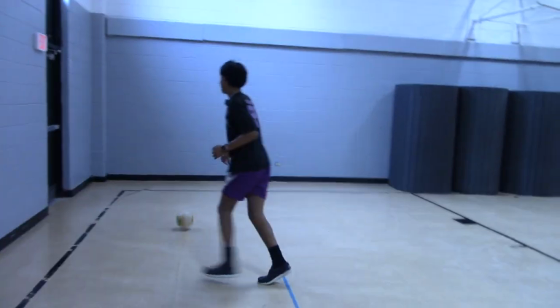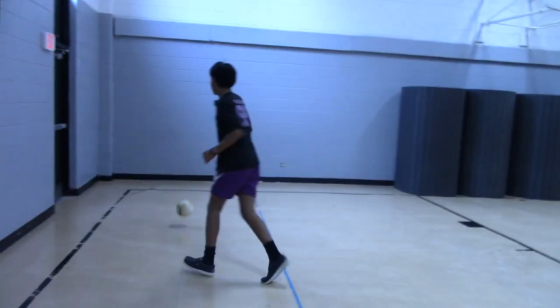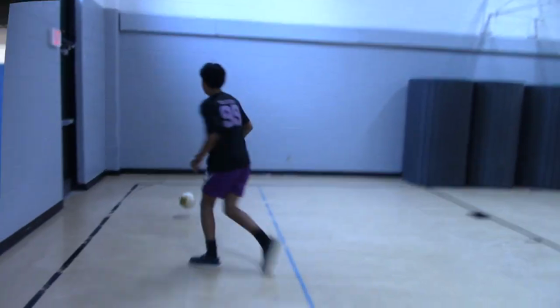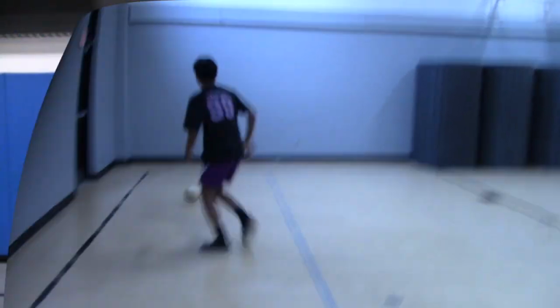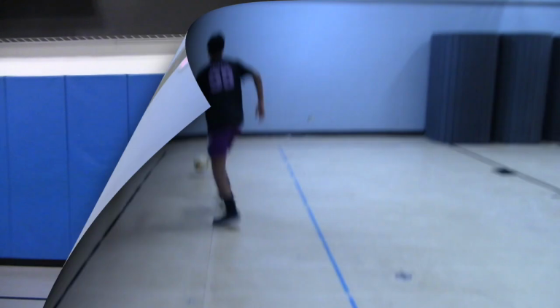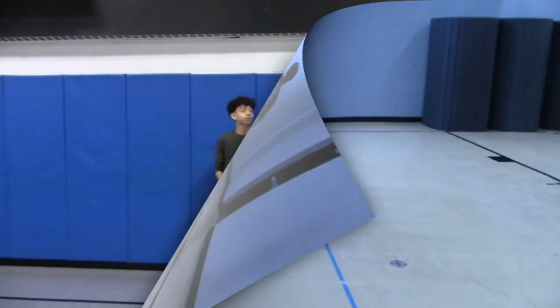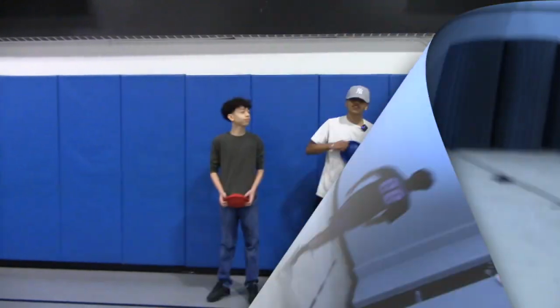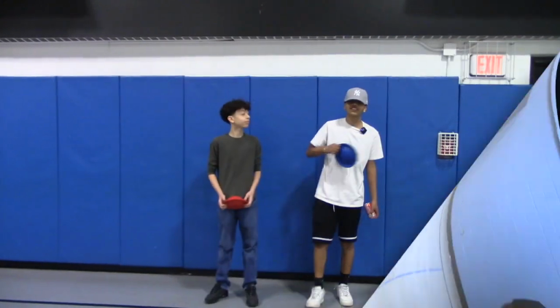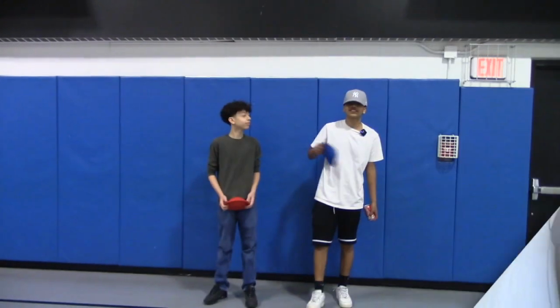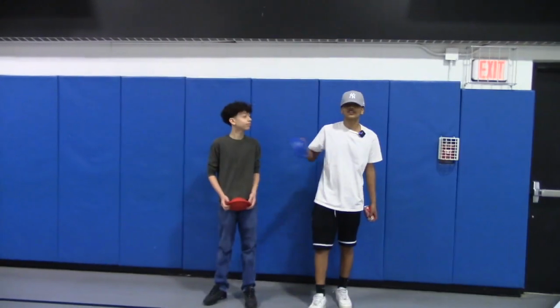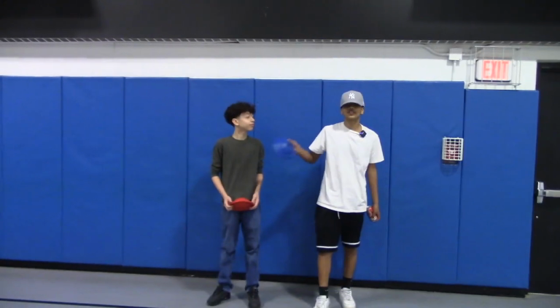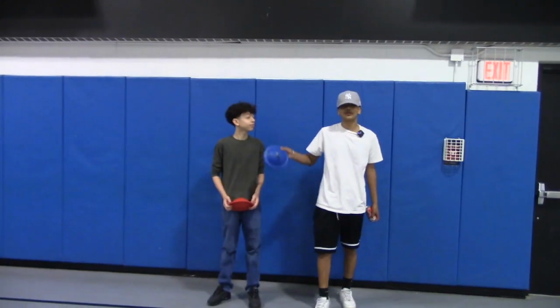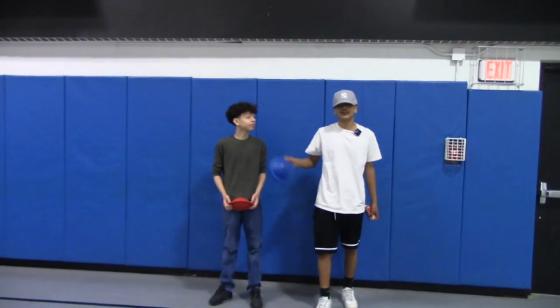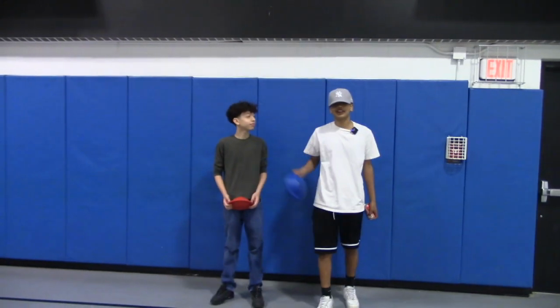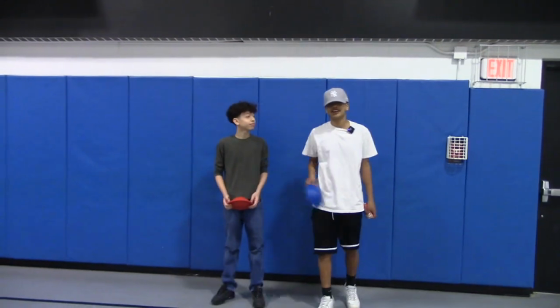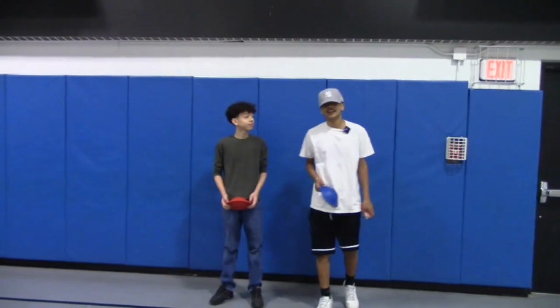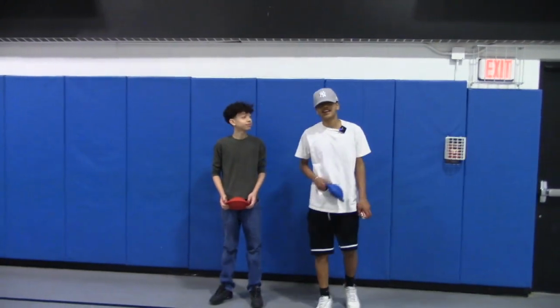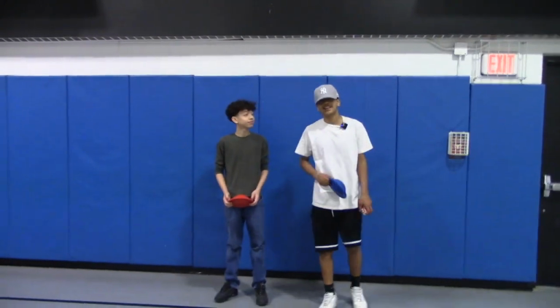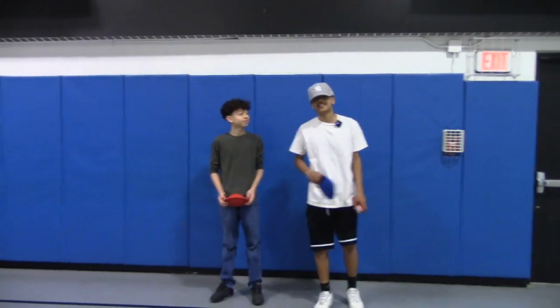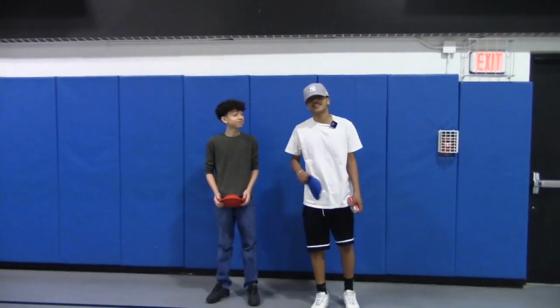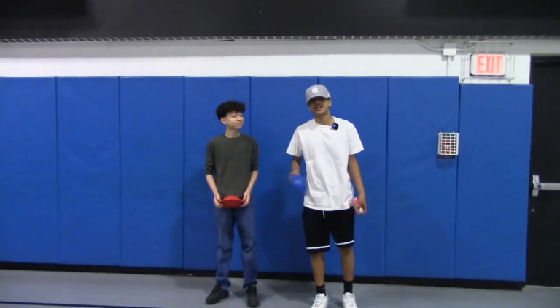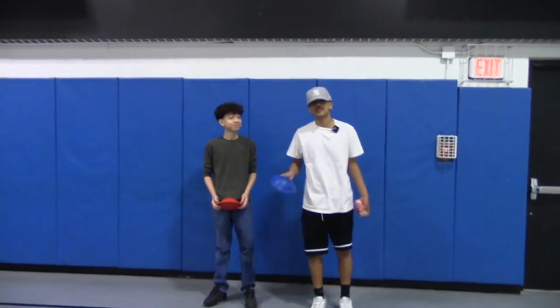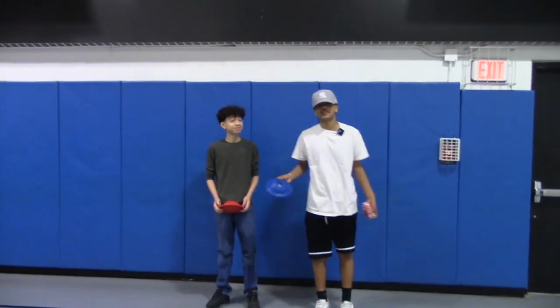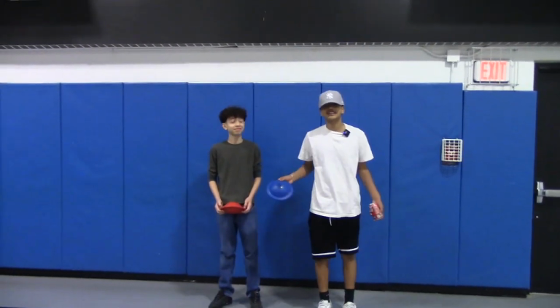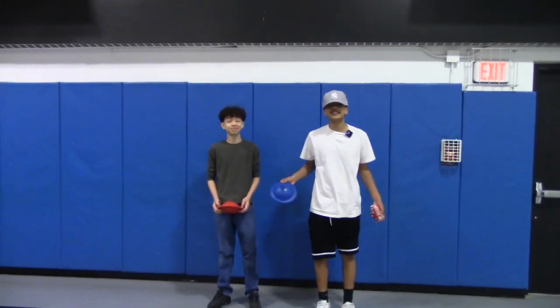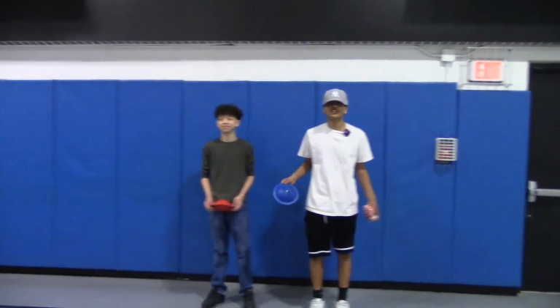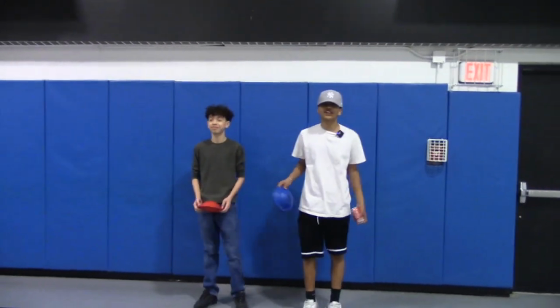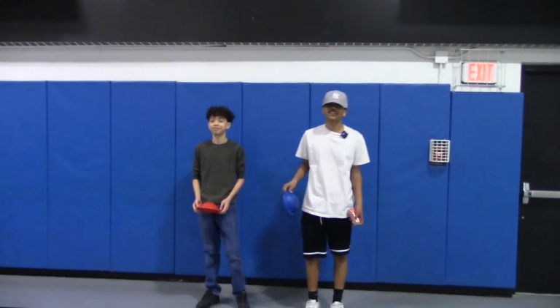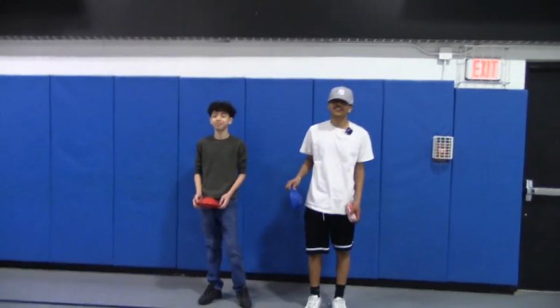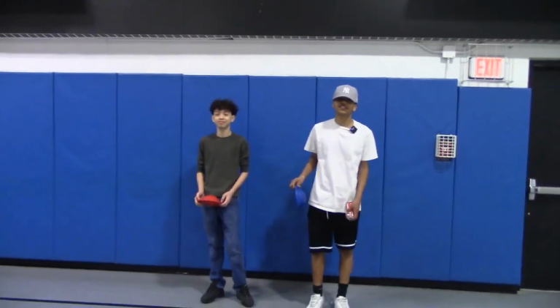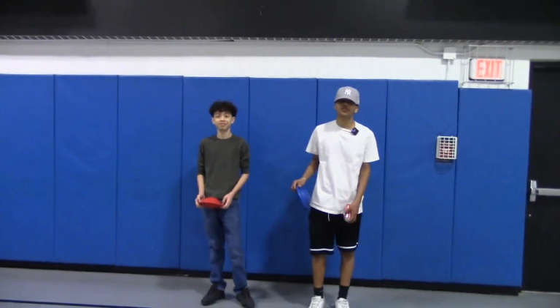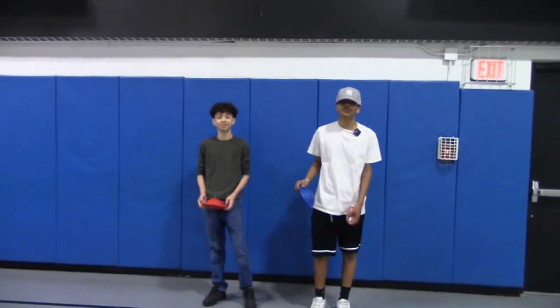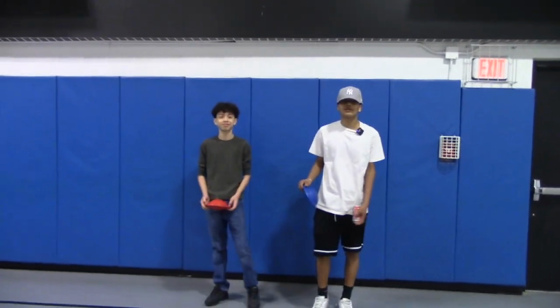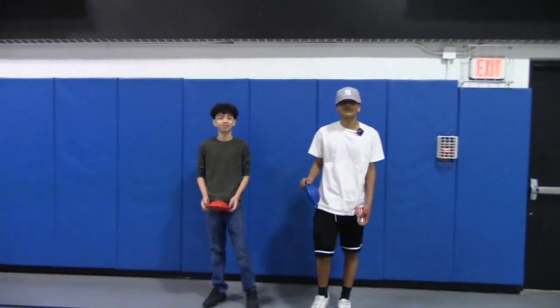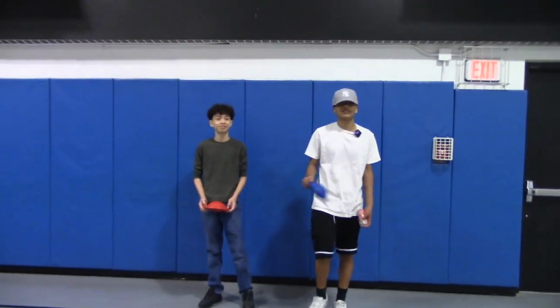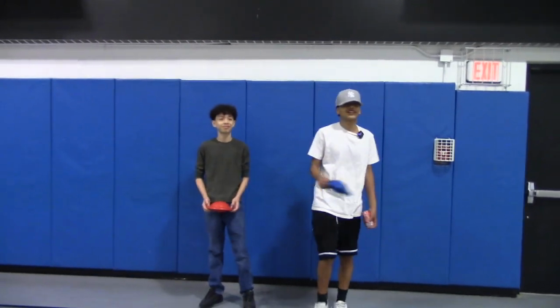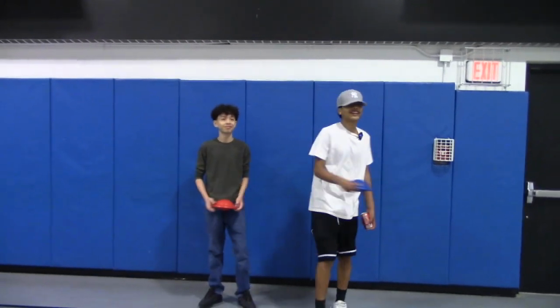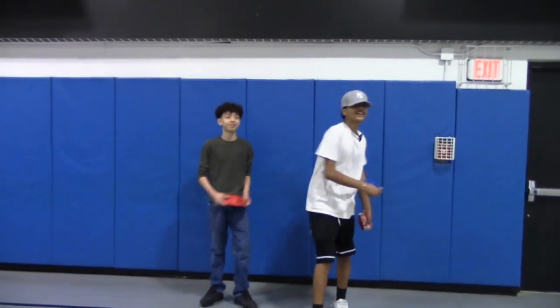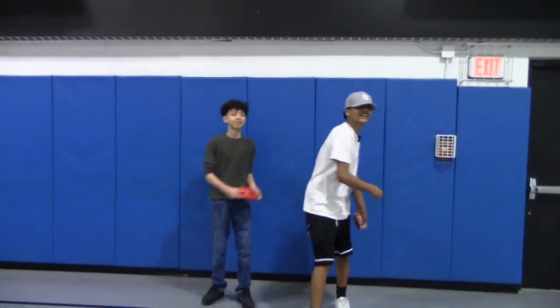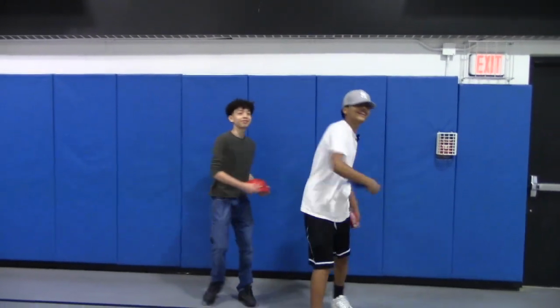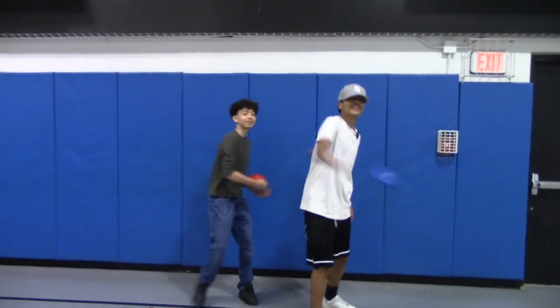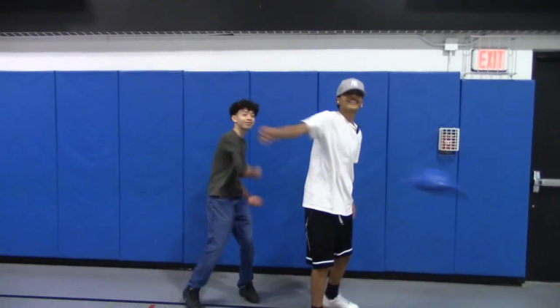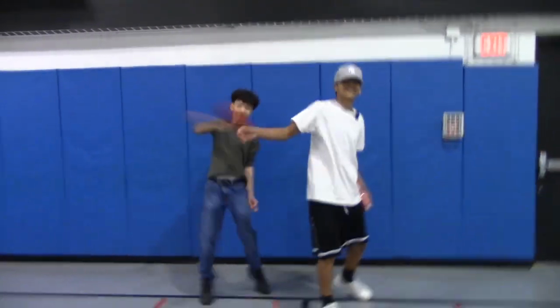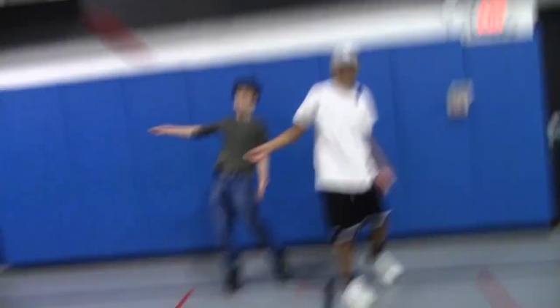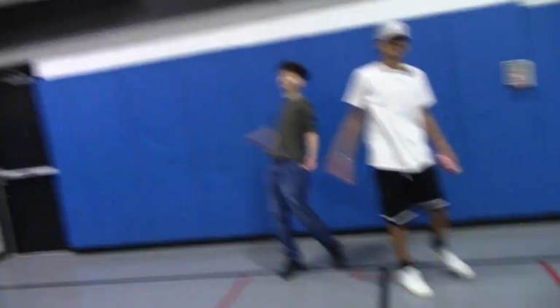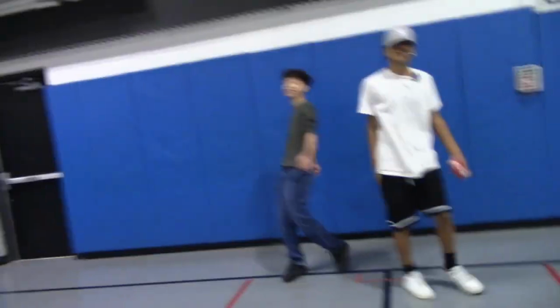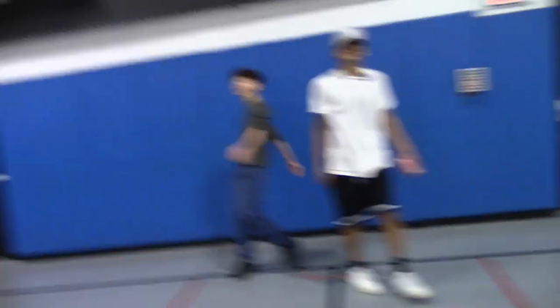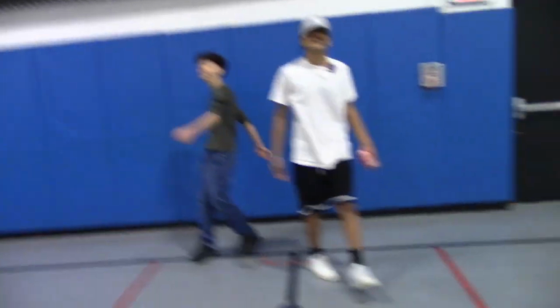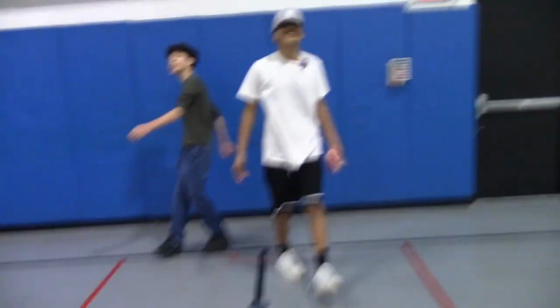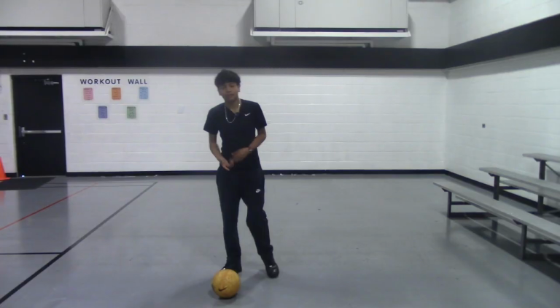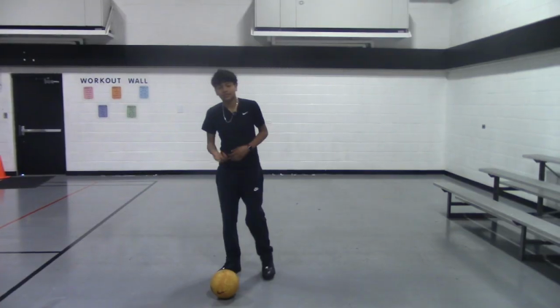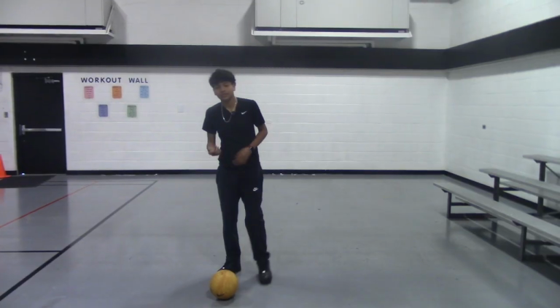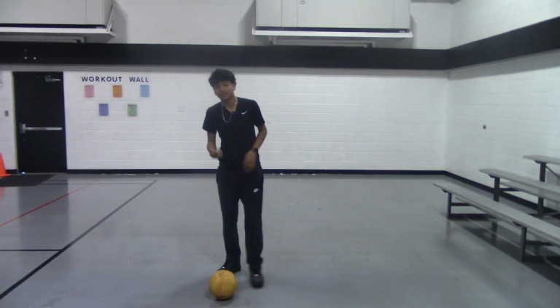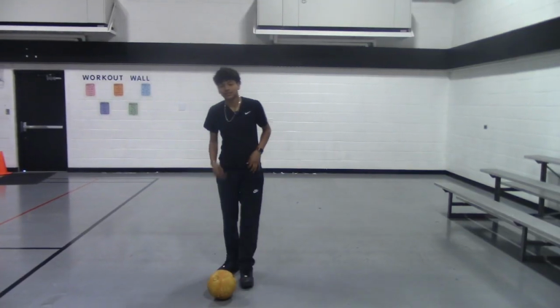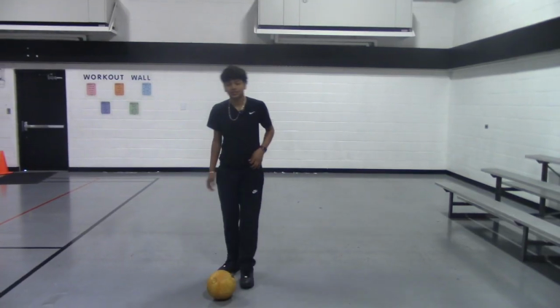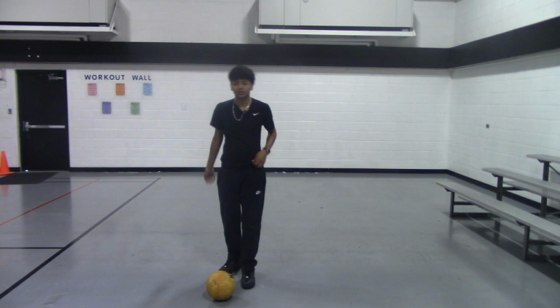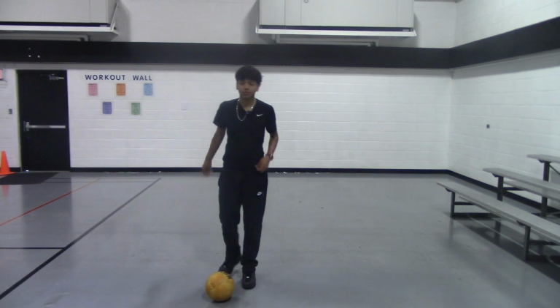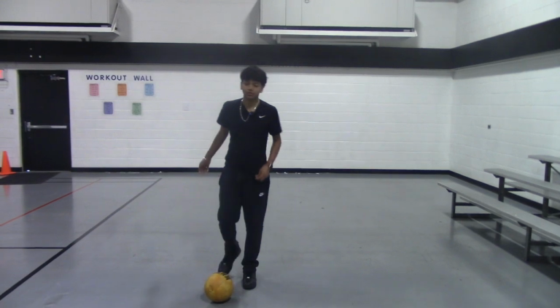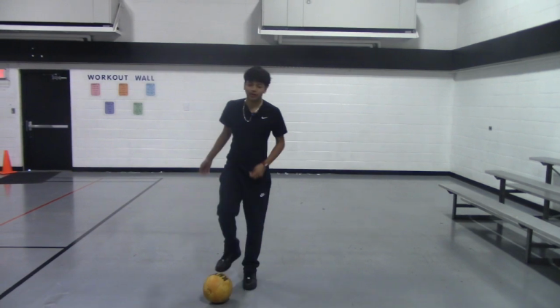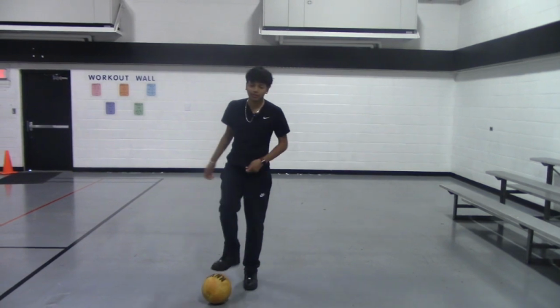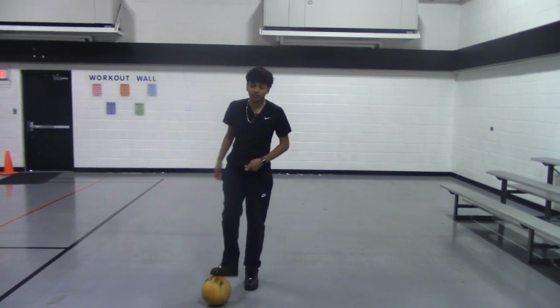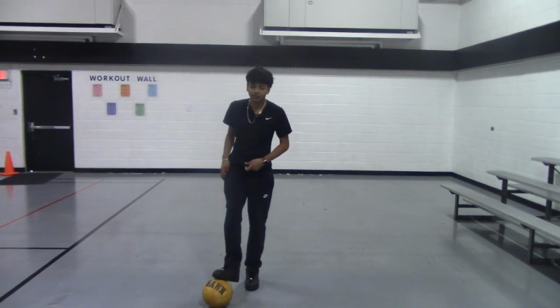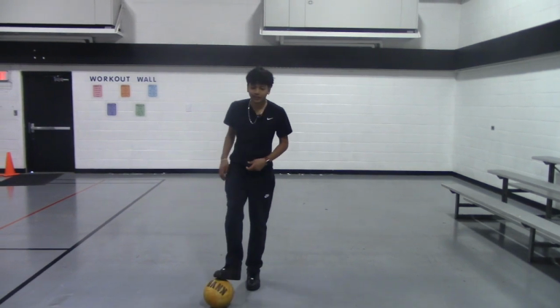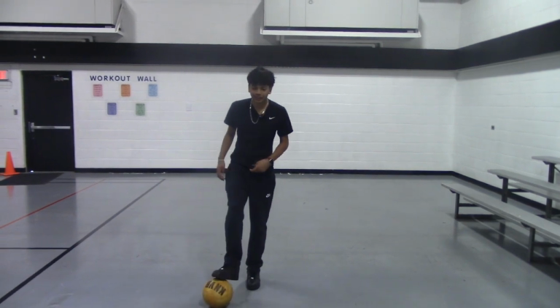This is Abigado and this is Joel and today we're gonna teach you guys how to do a rainbow flick.